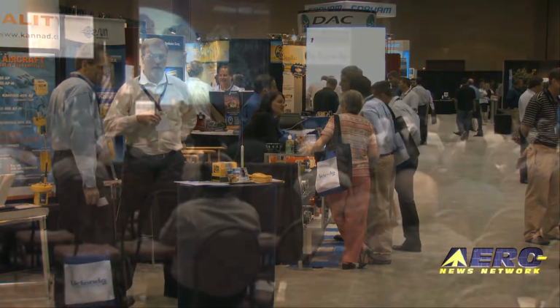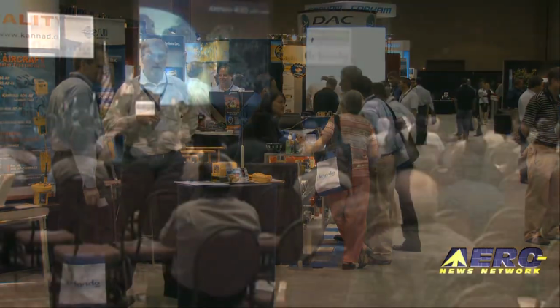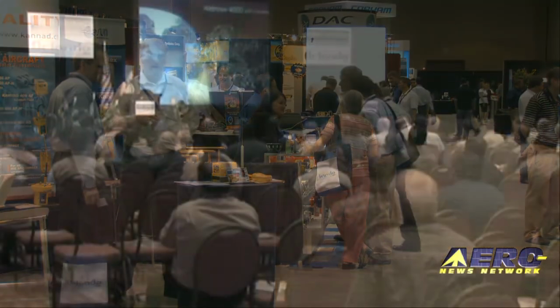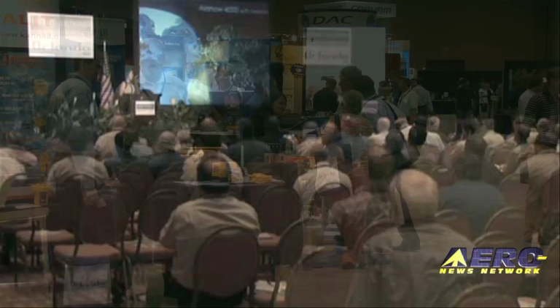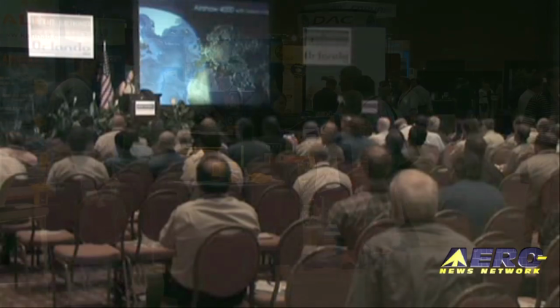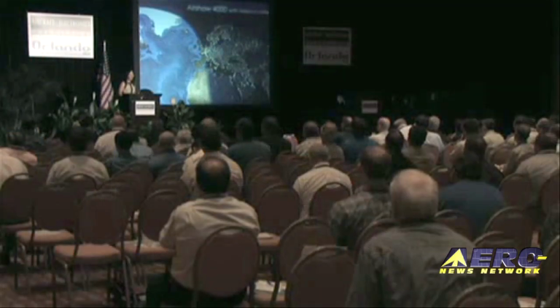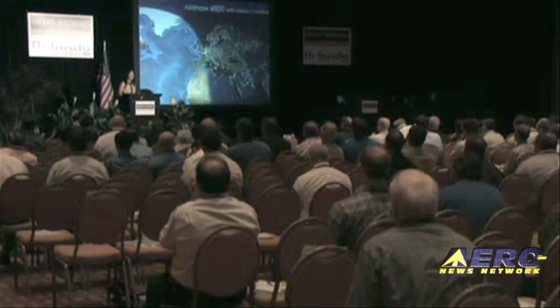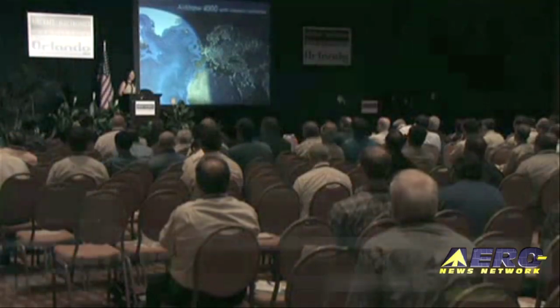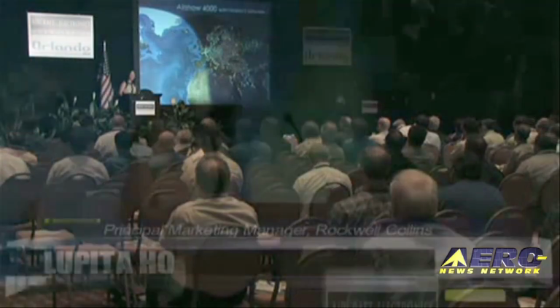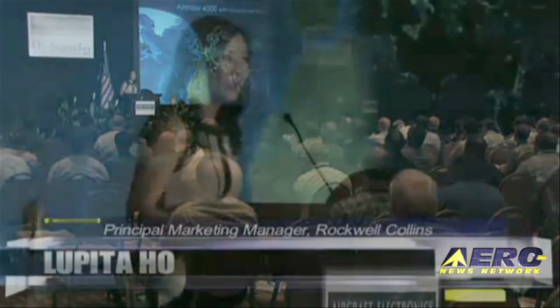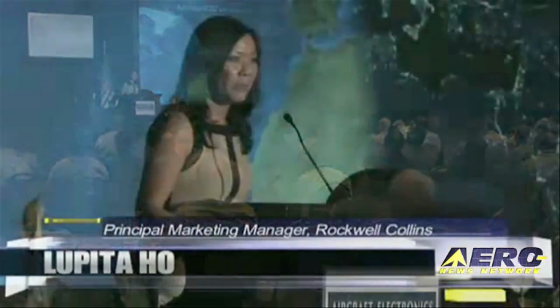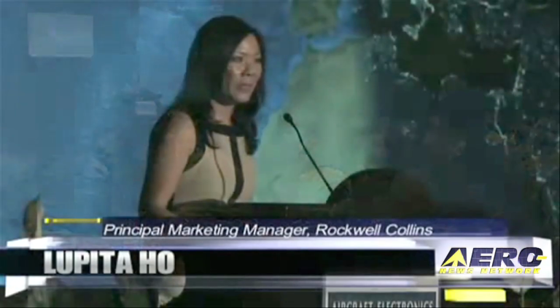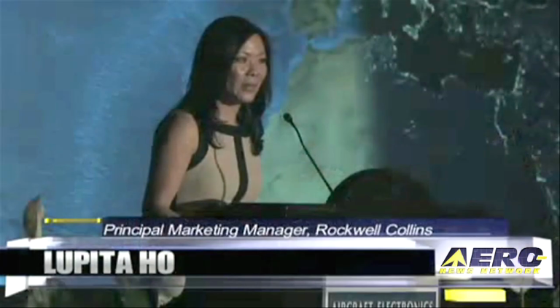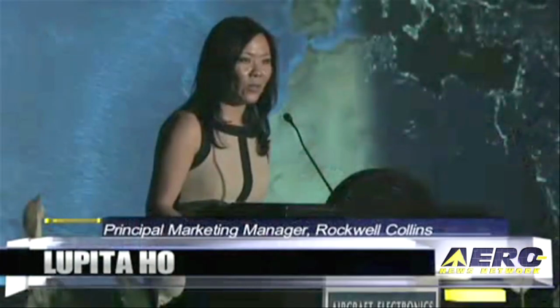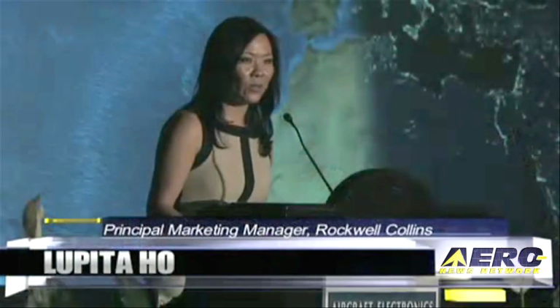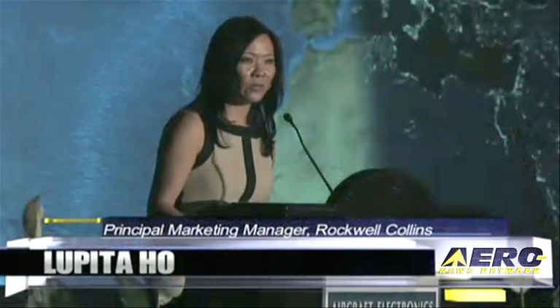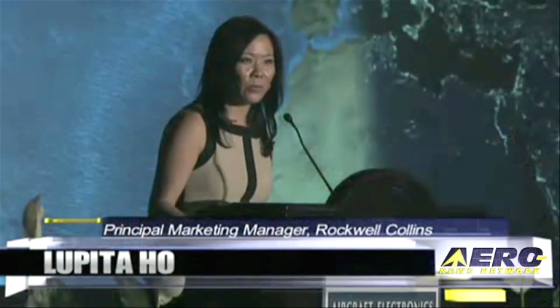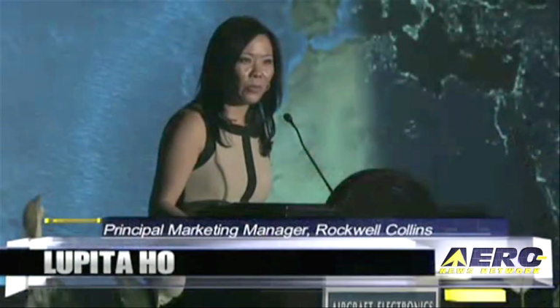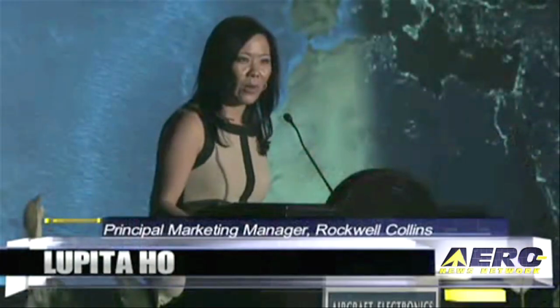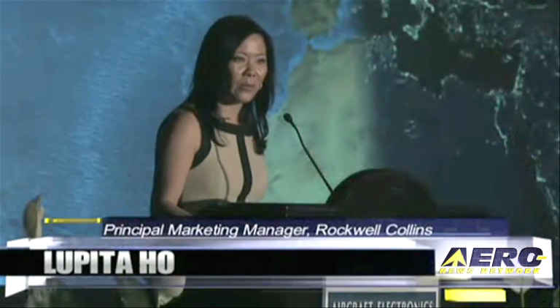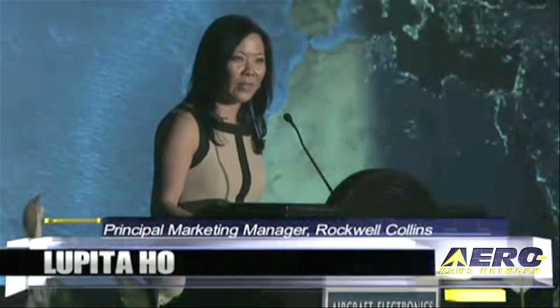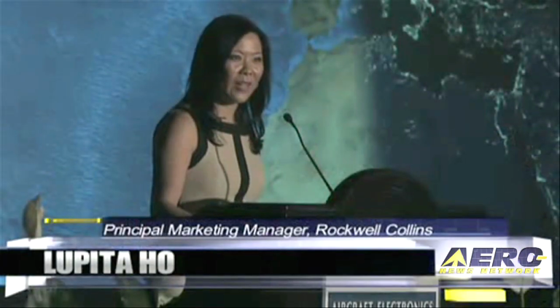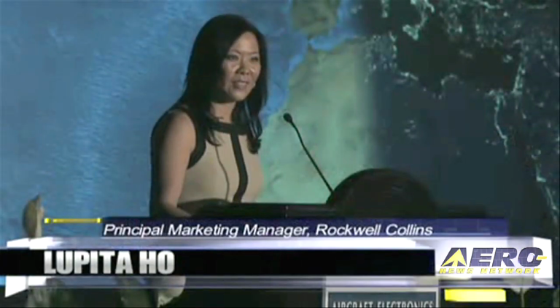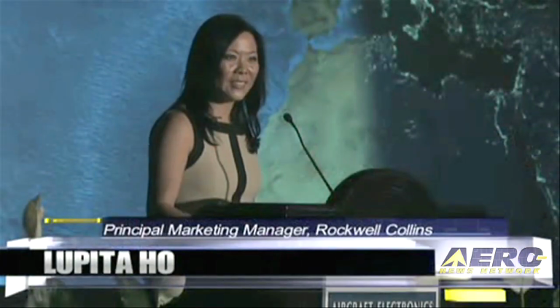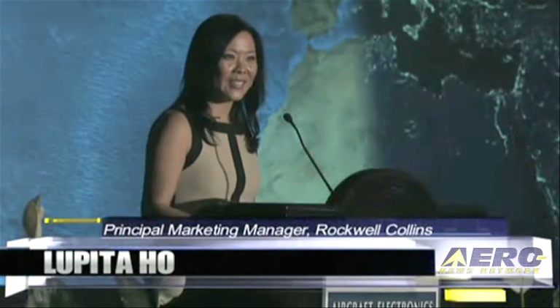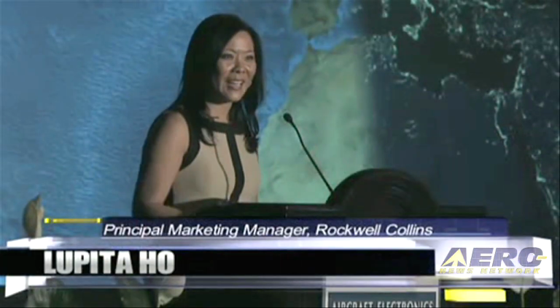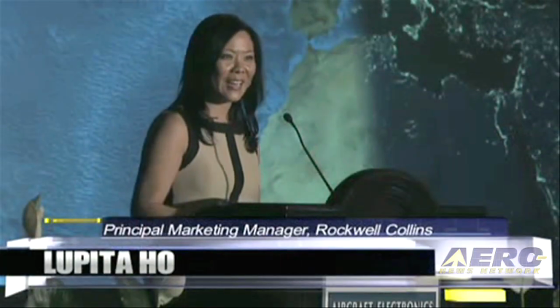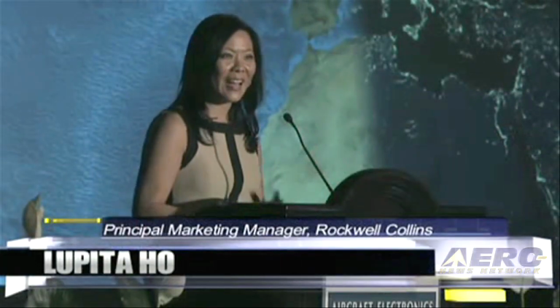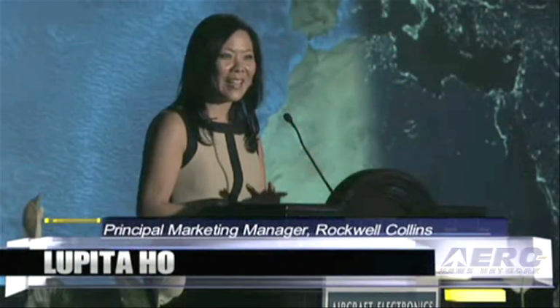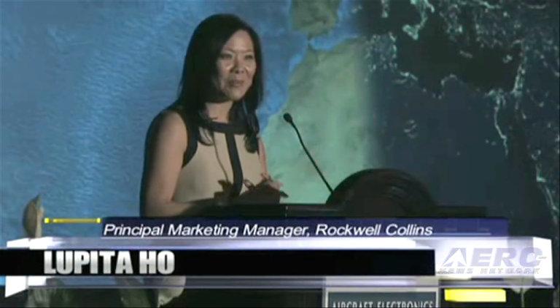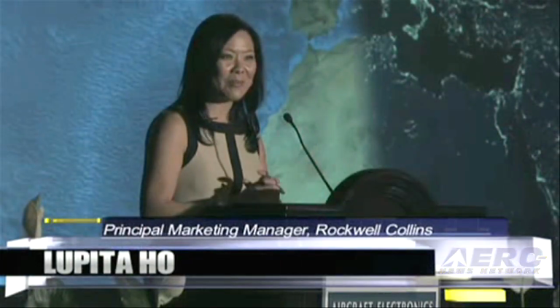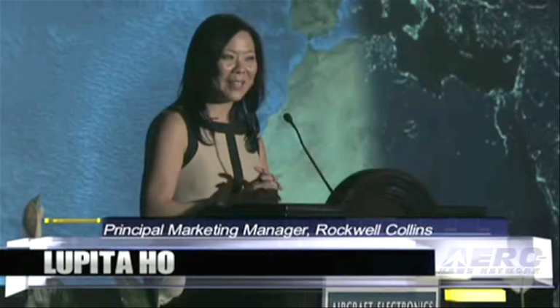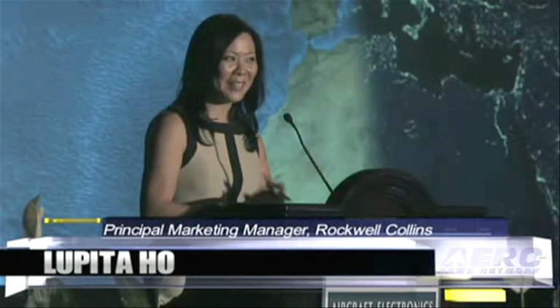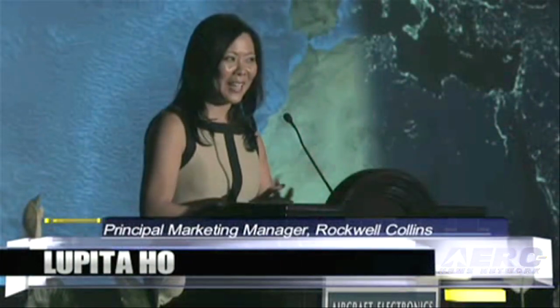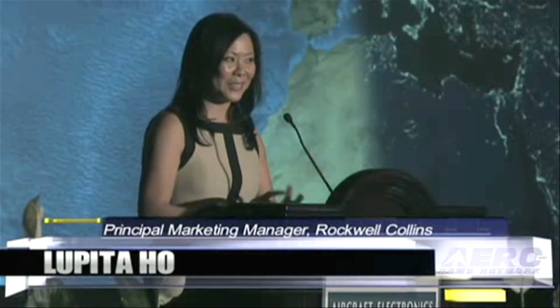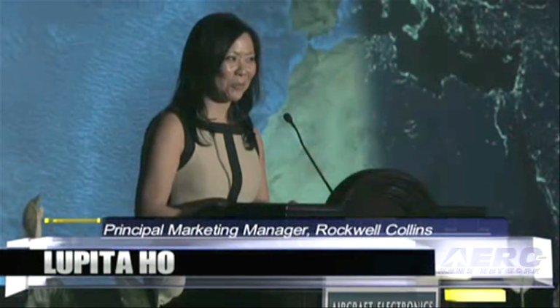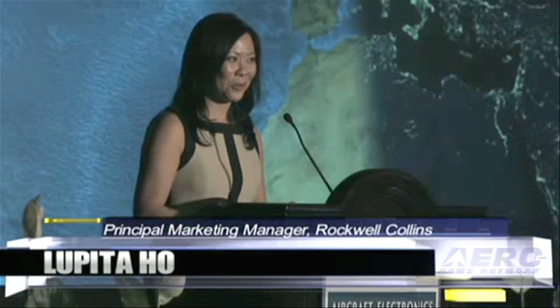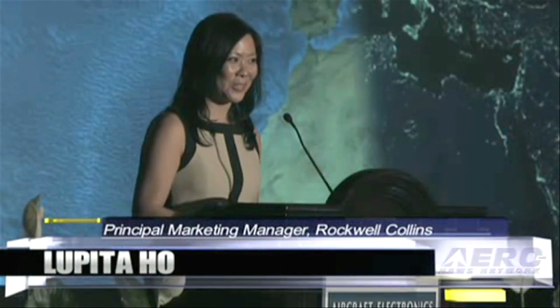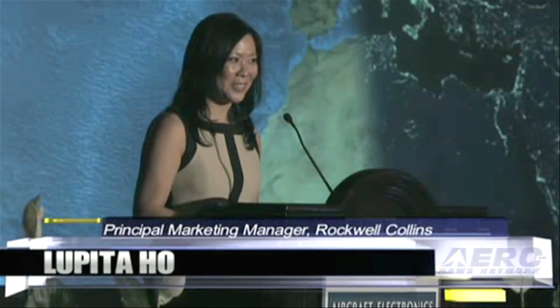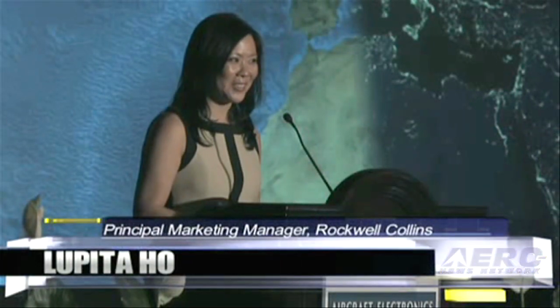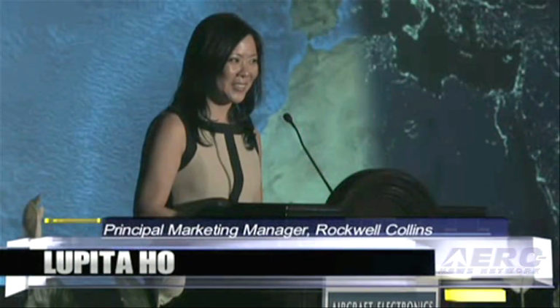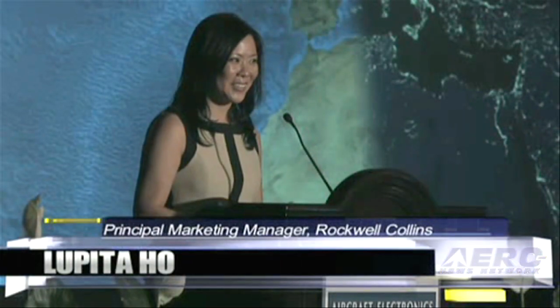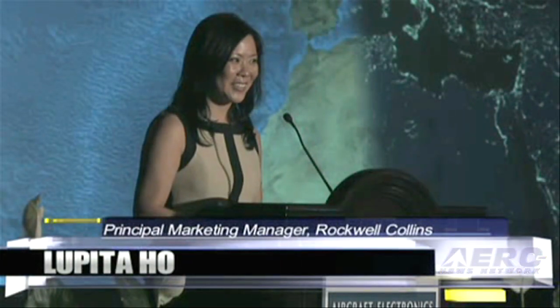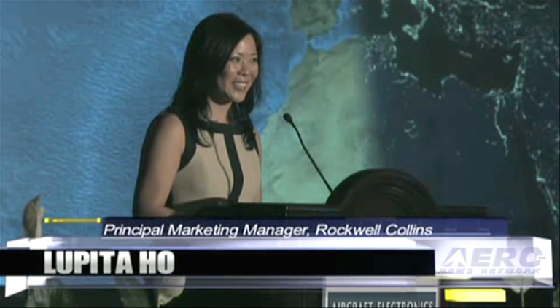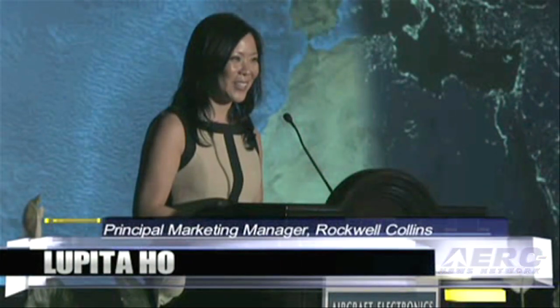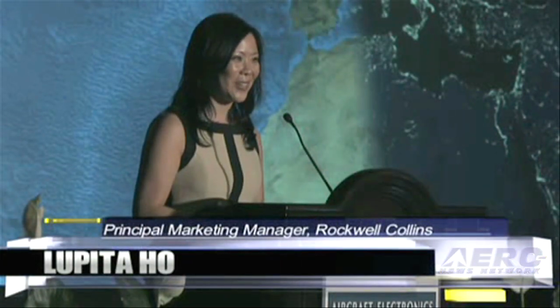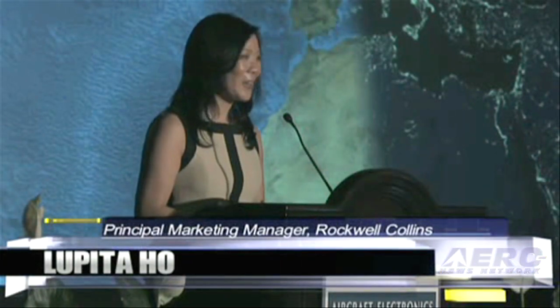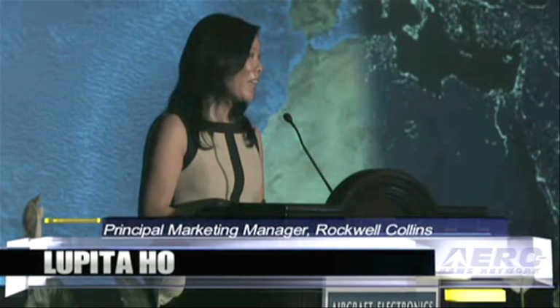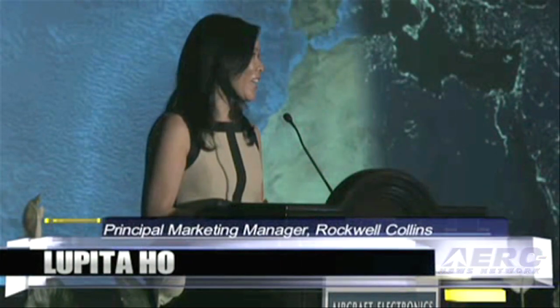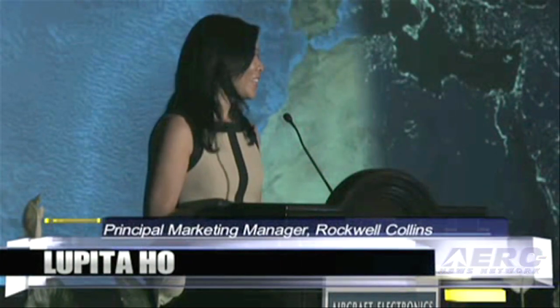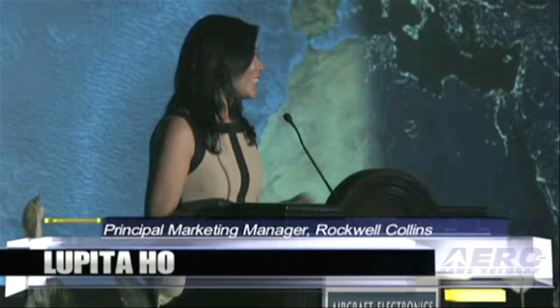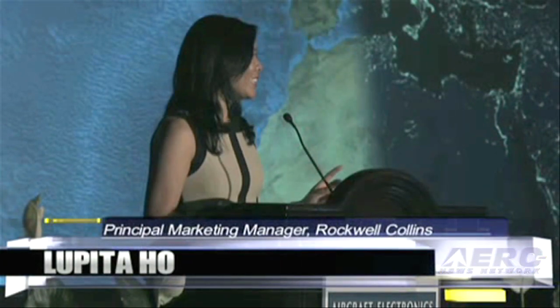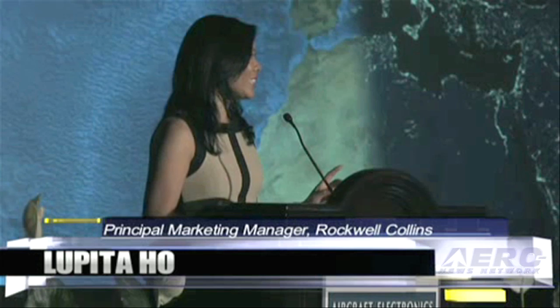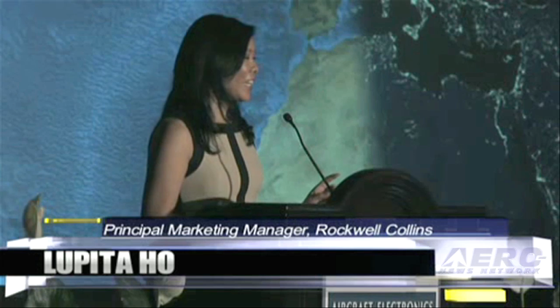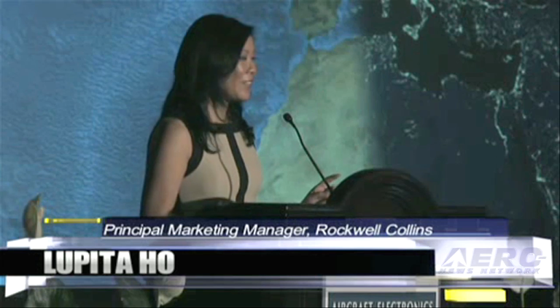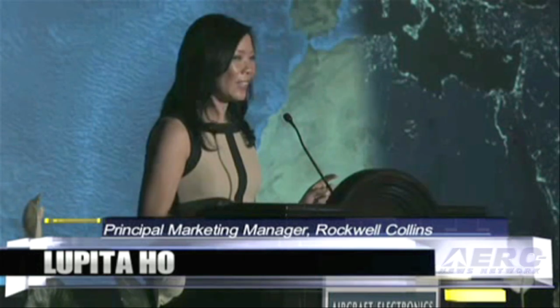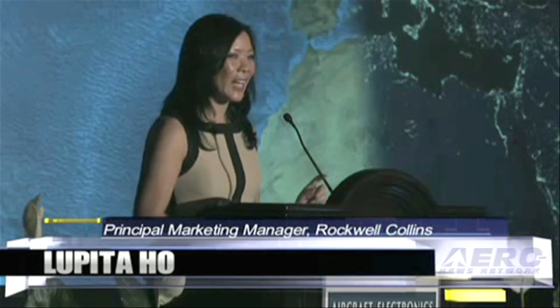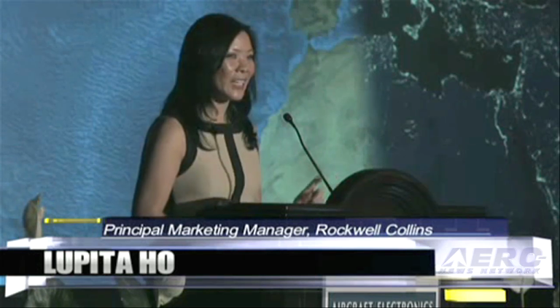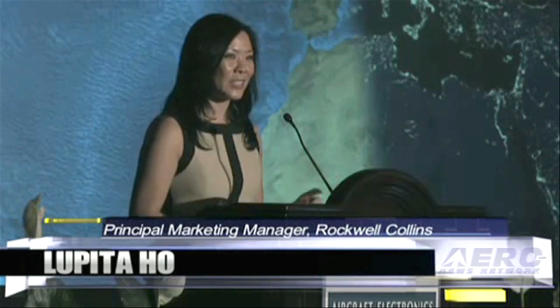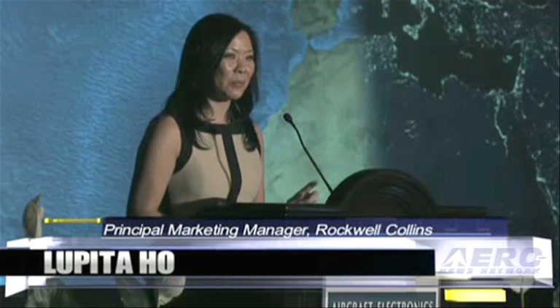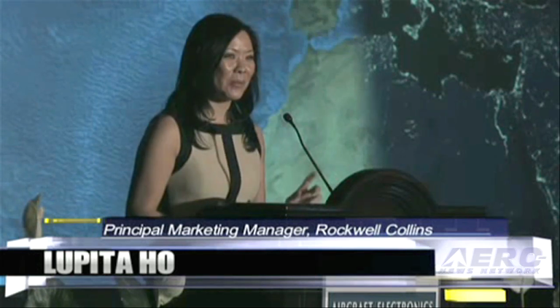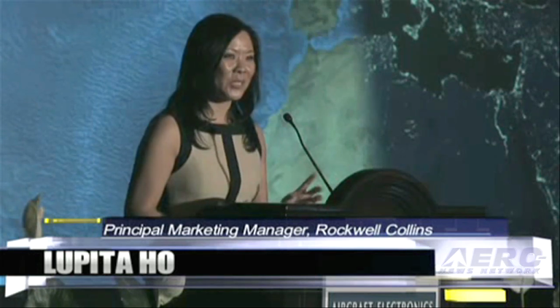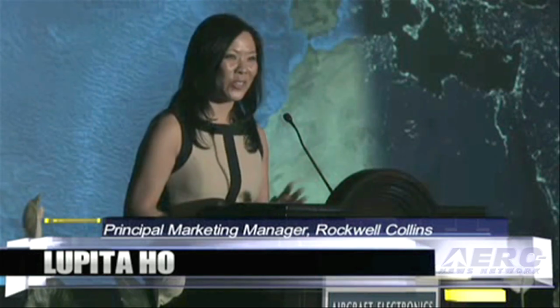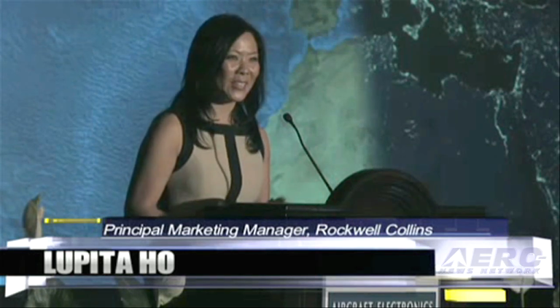Hi, I'm Lupita Ho from Rockwood Collins, and I am the last person, so they did save the best for last.